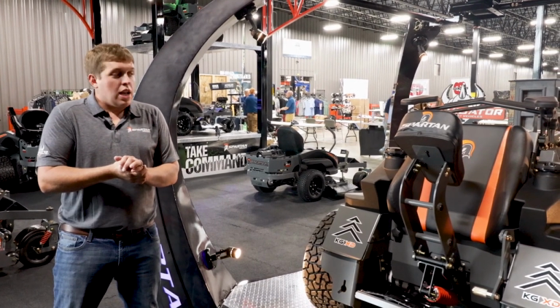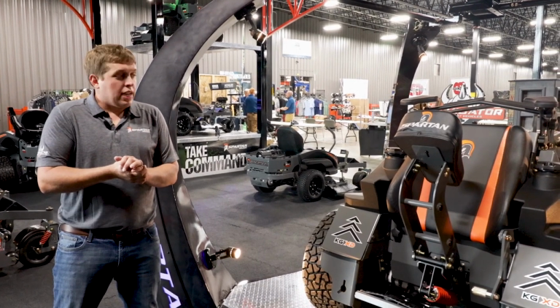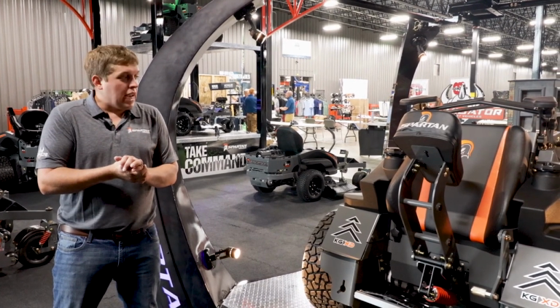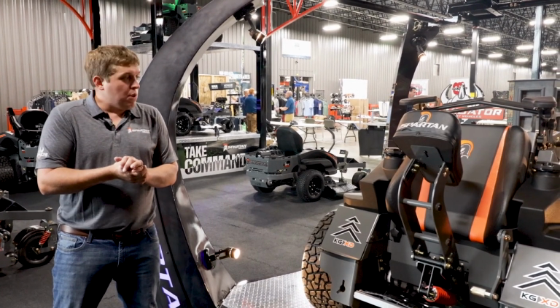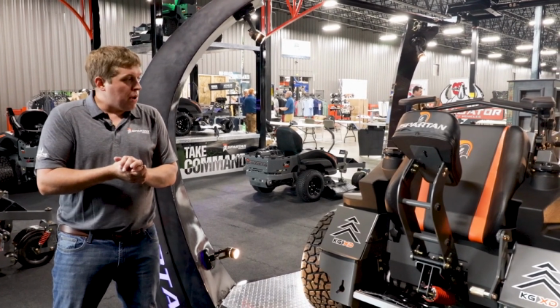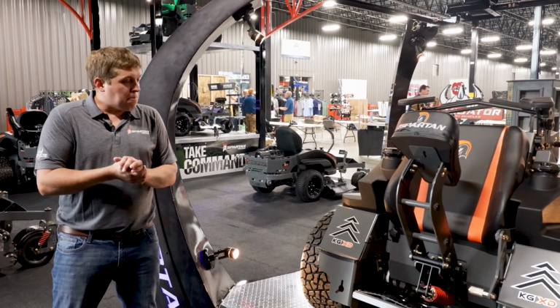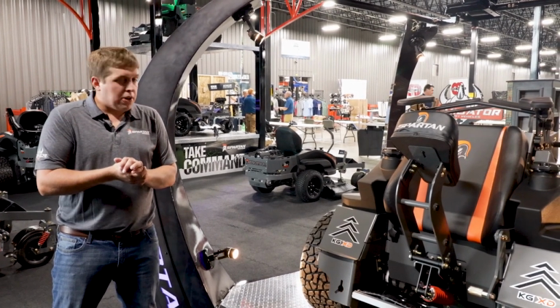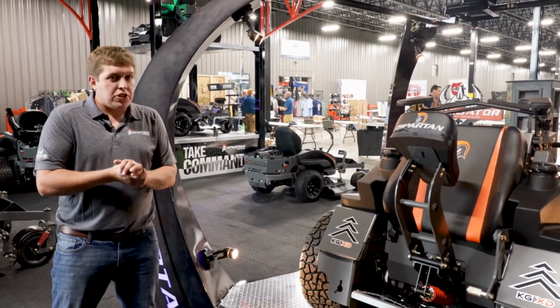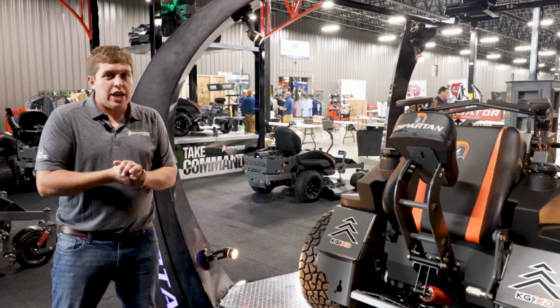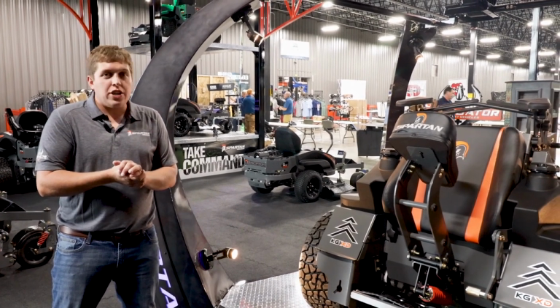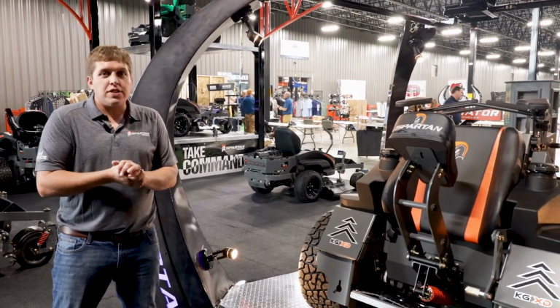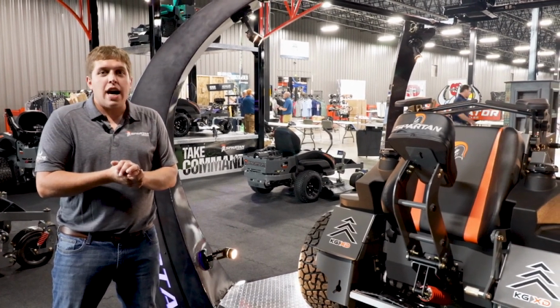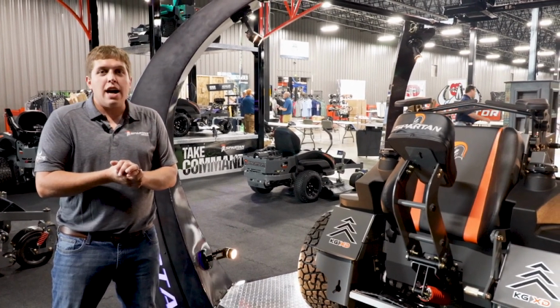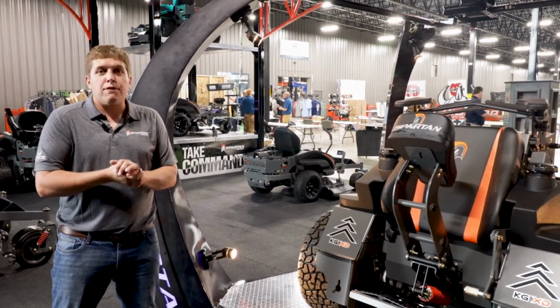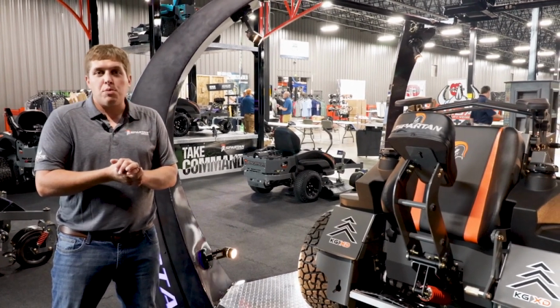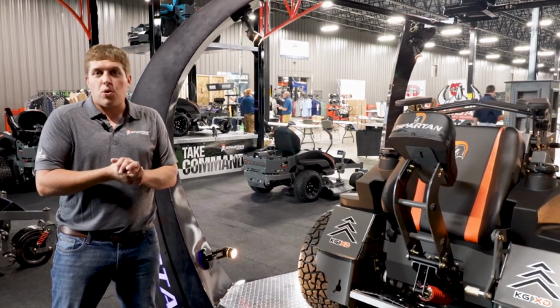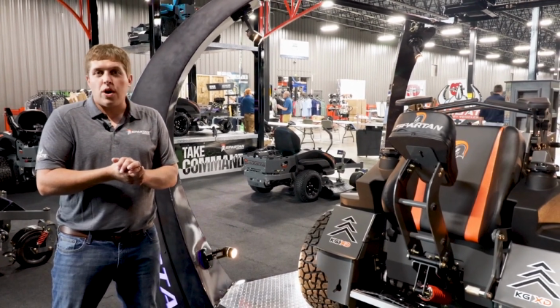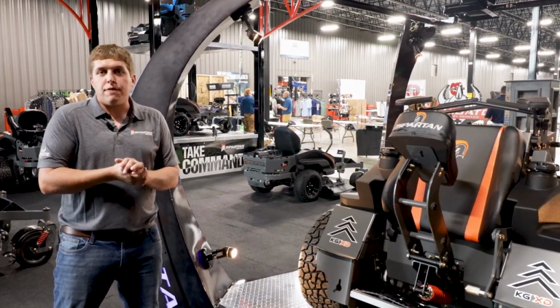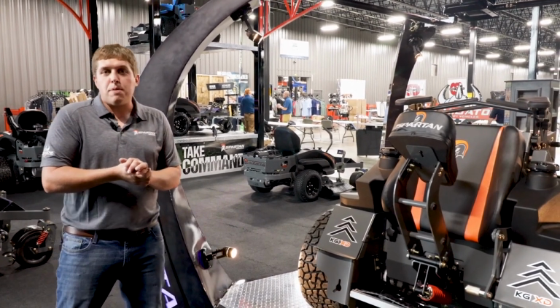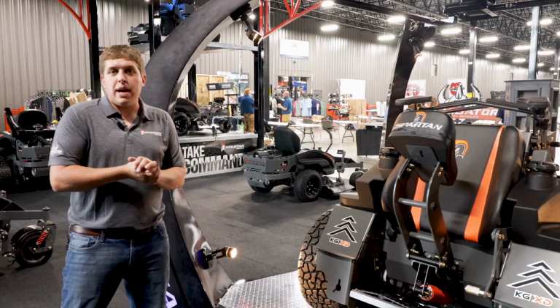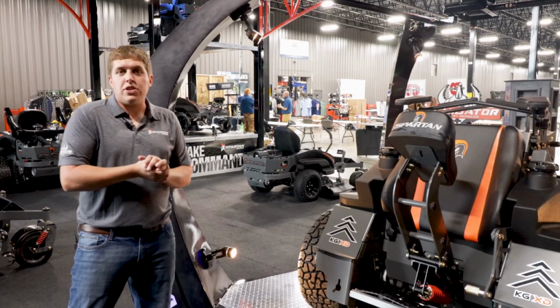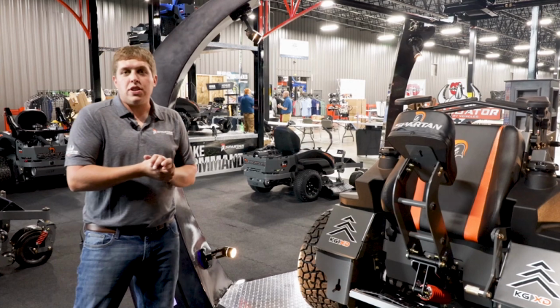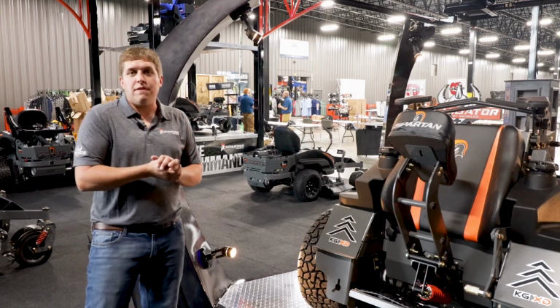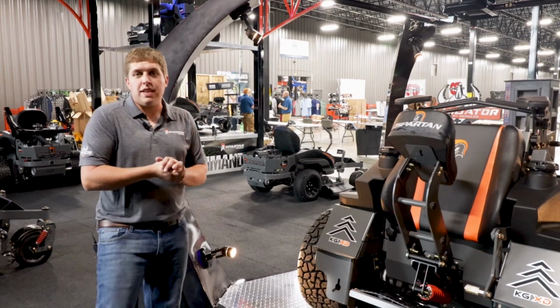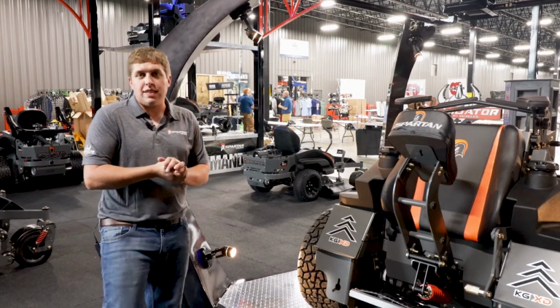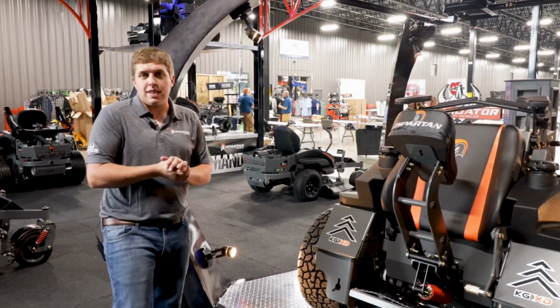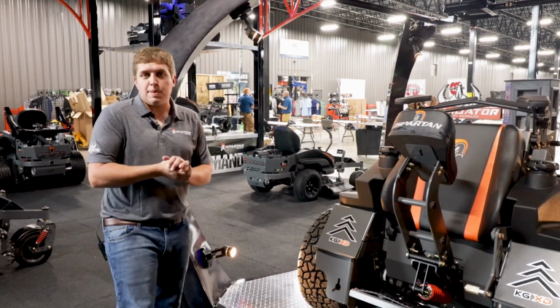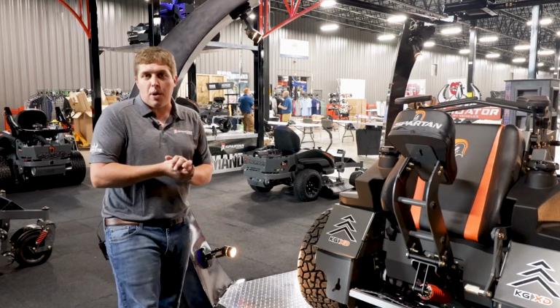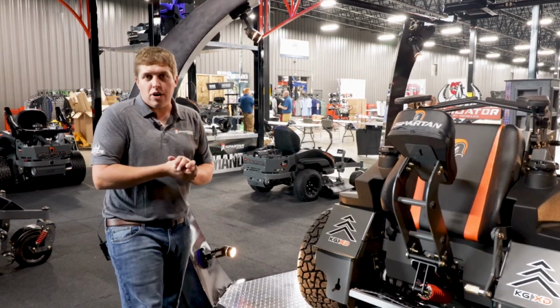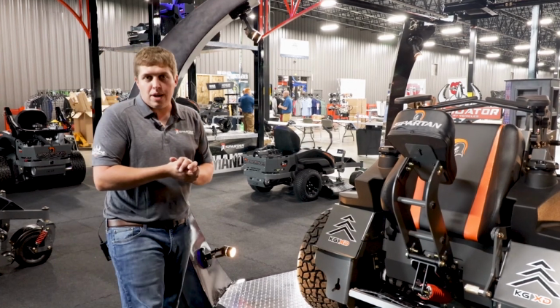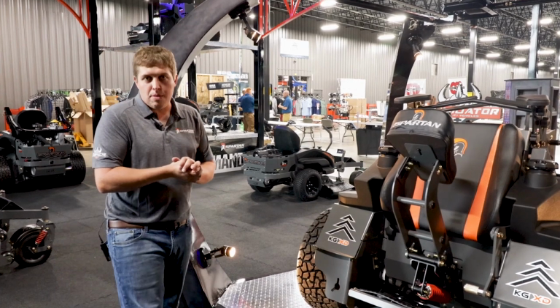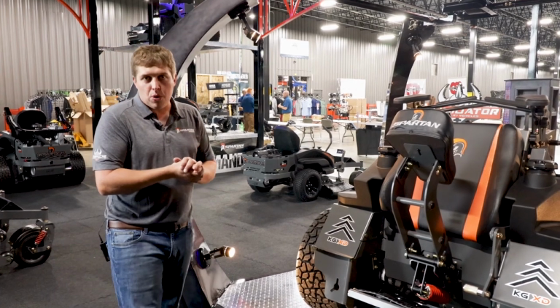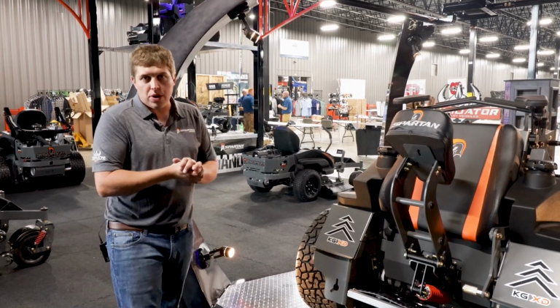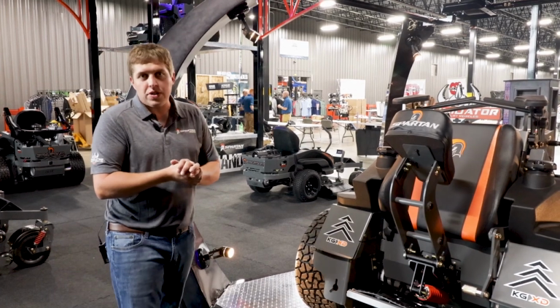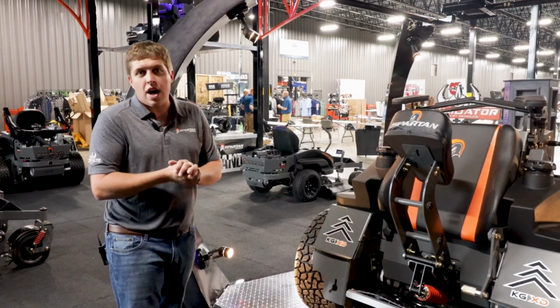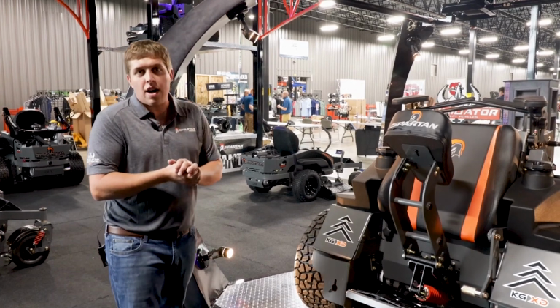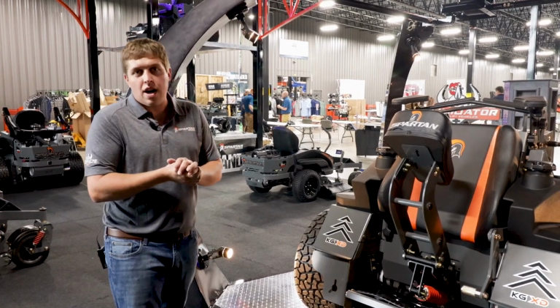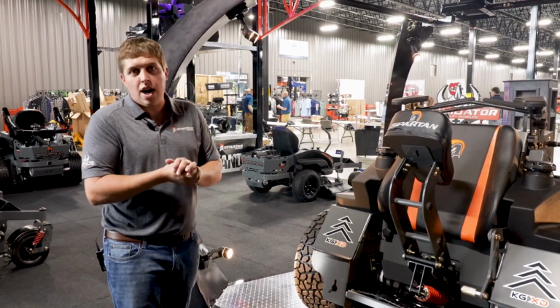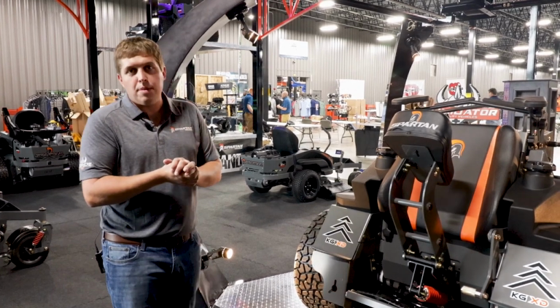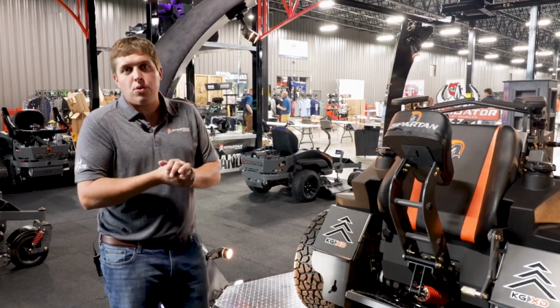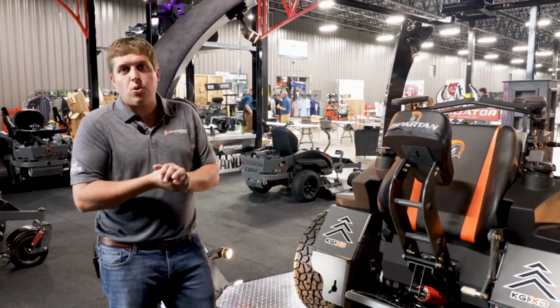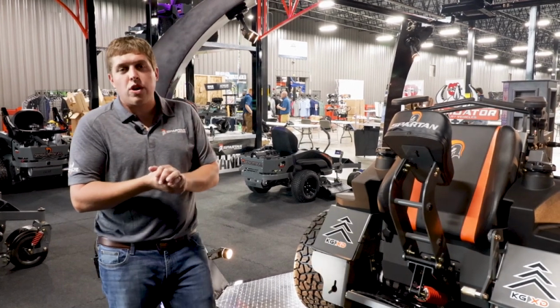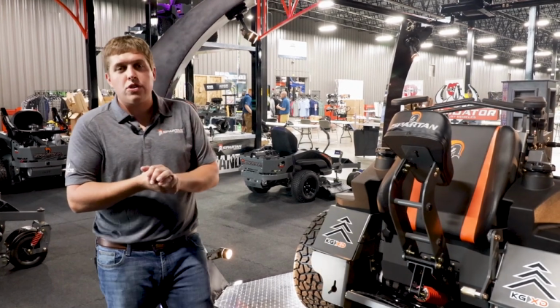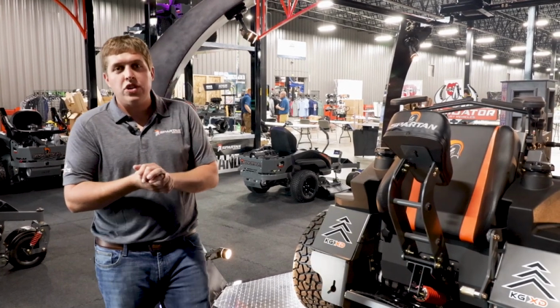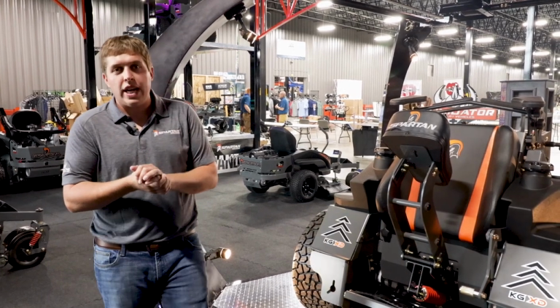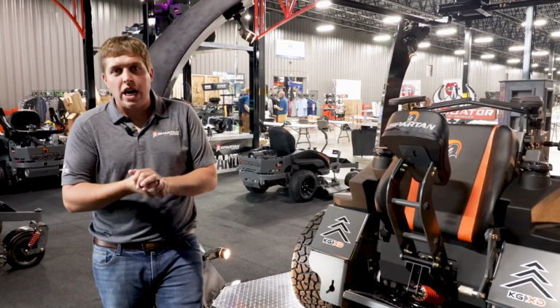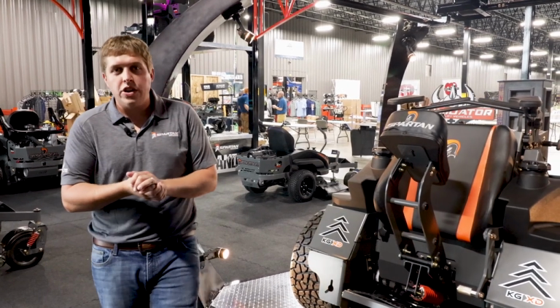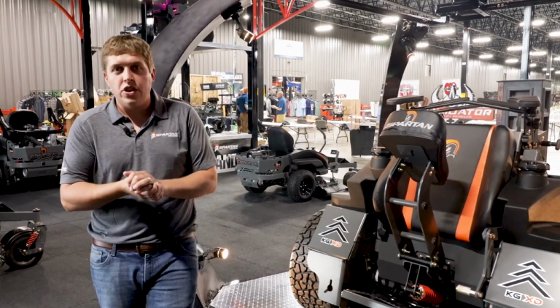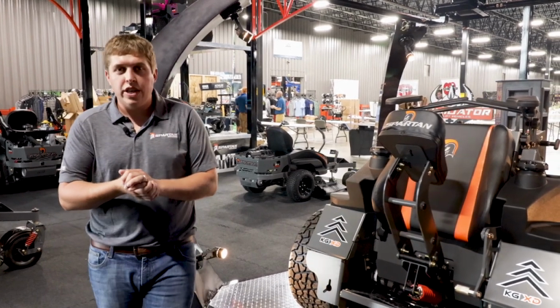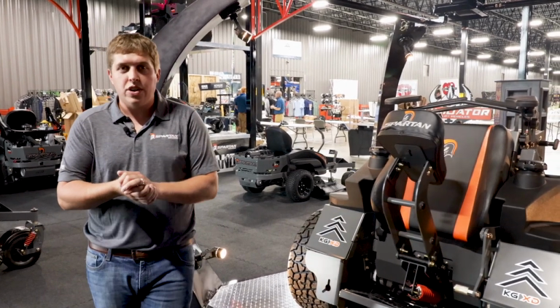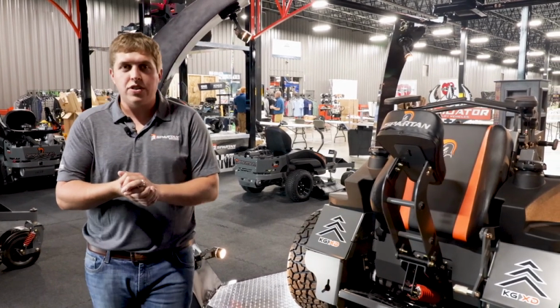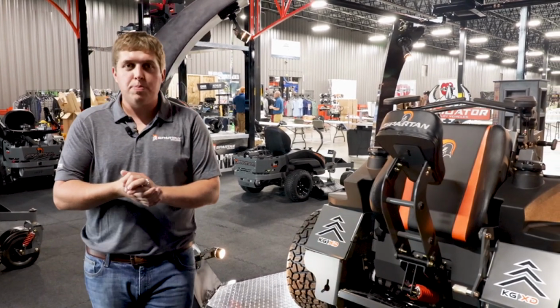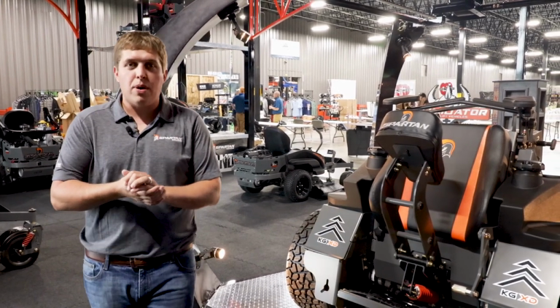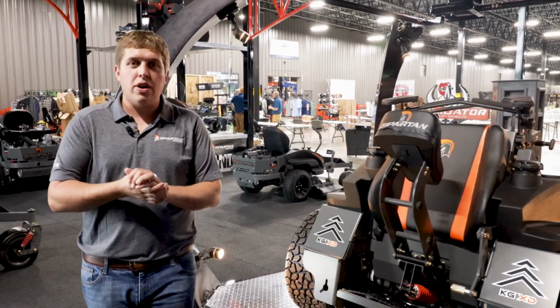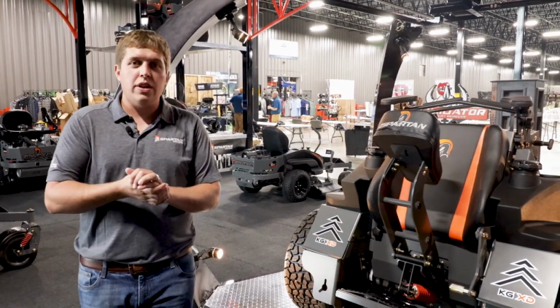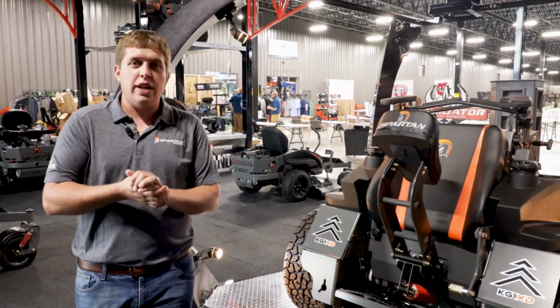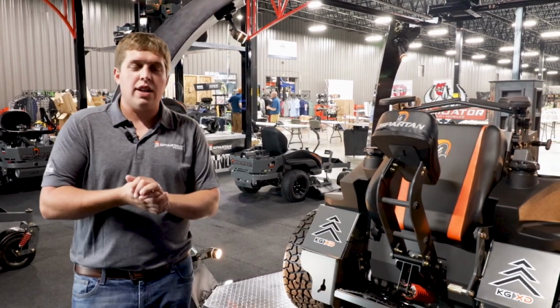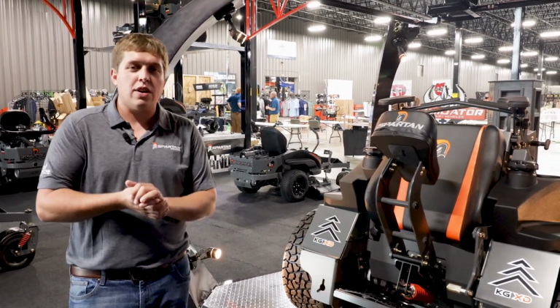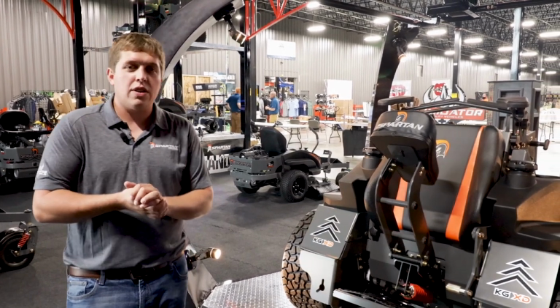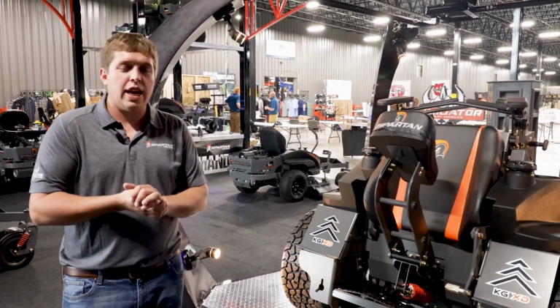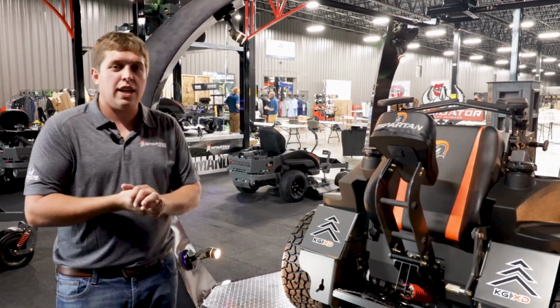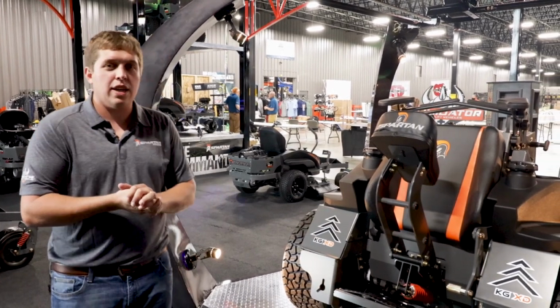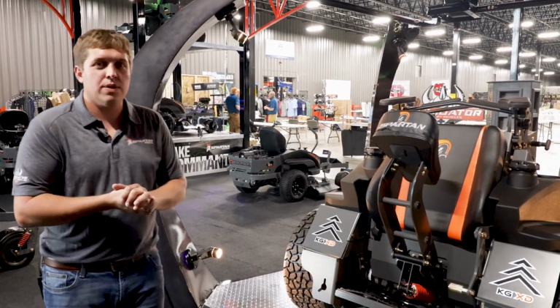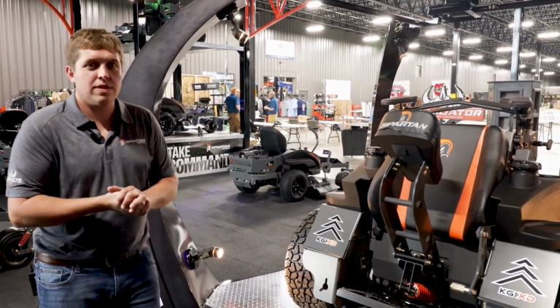Again, we appreciate your time. For more information, visit spartanmowers.com or check out your nearest Spartan dealer. Thank you.